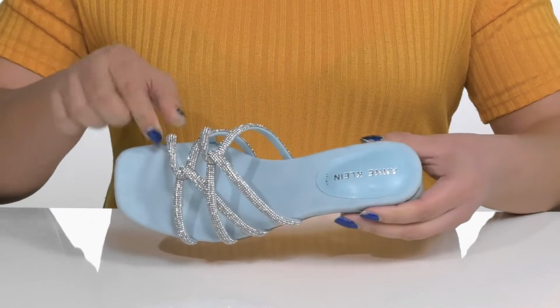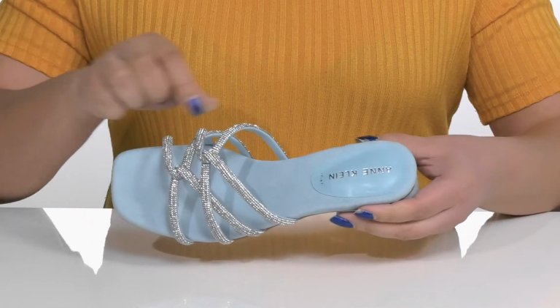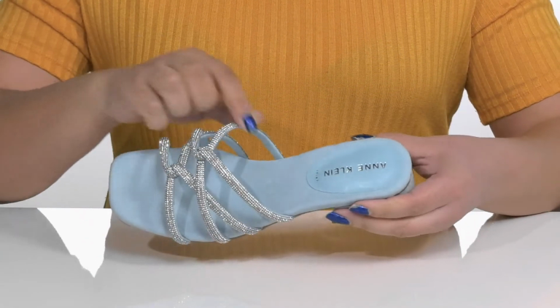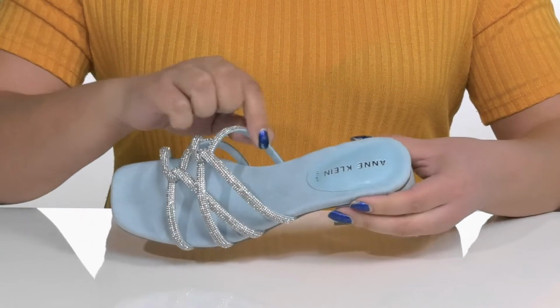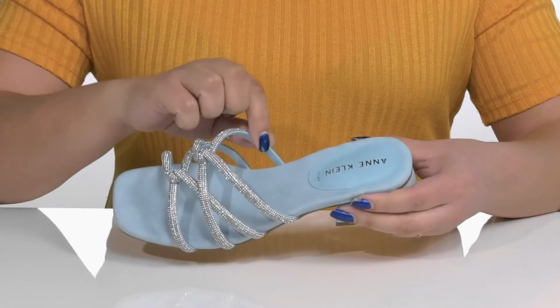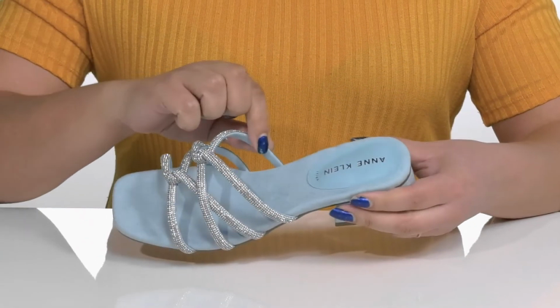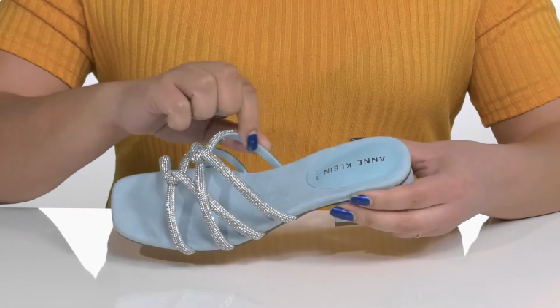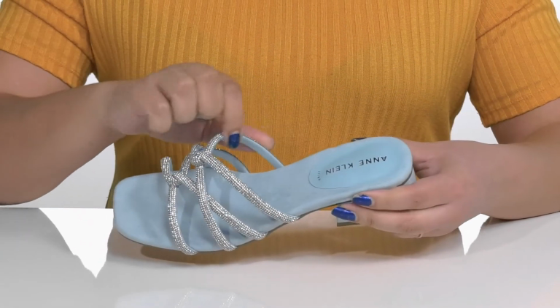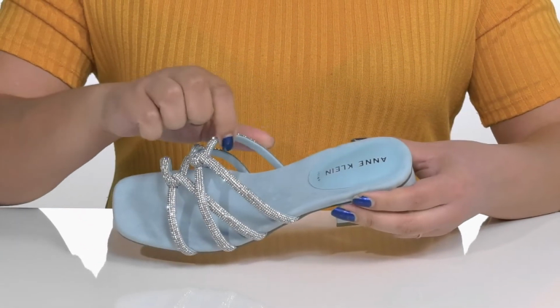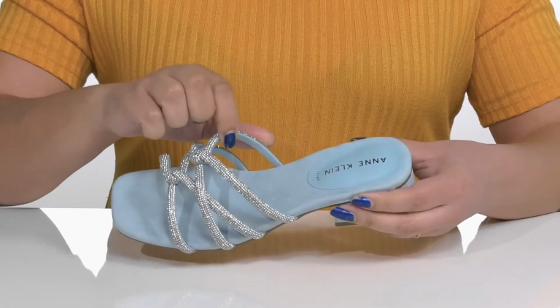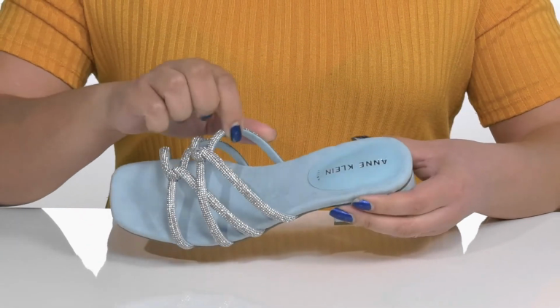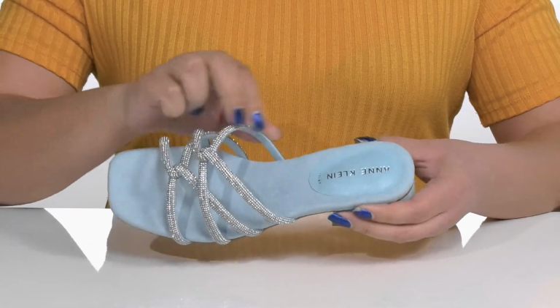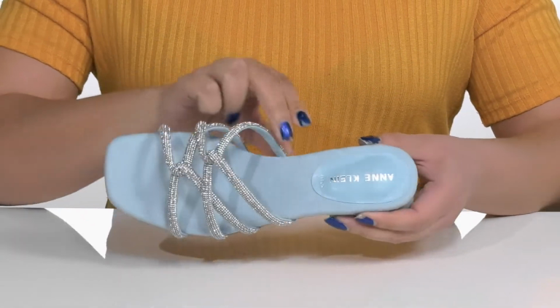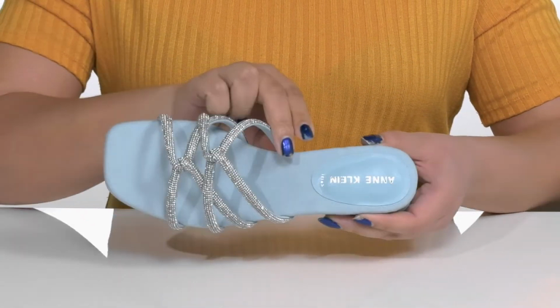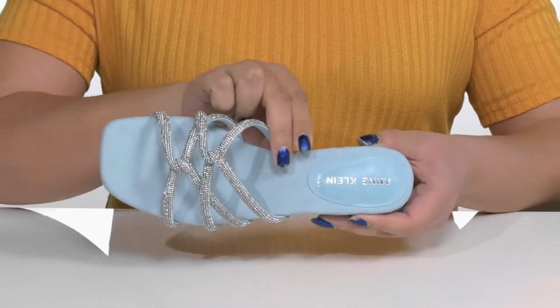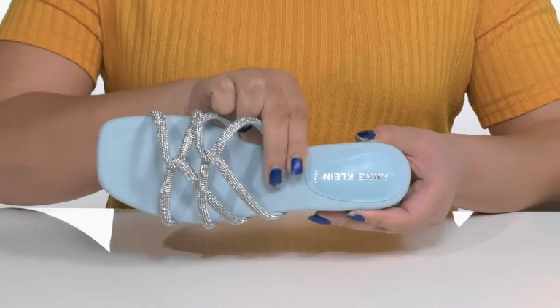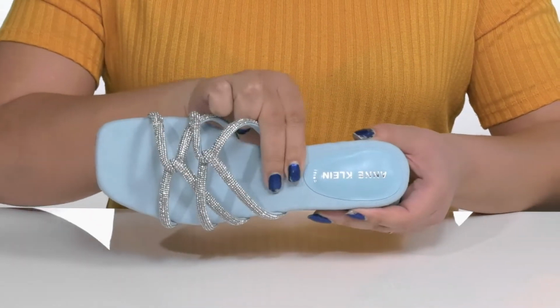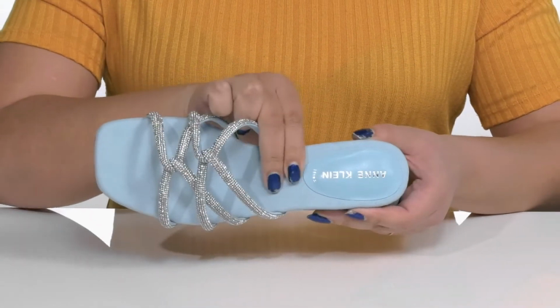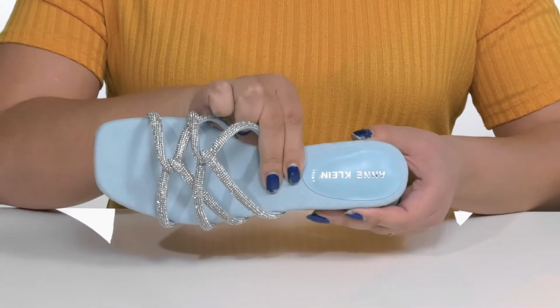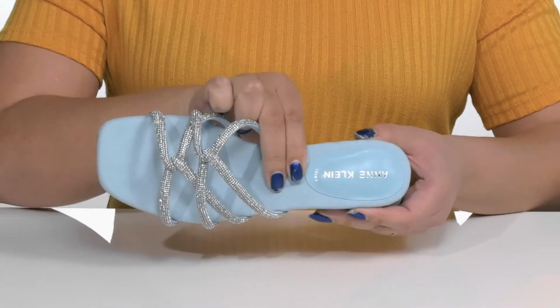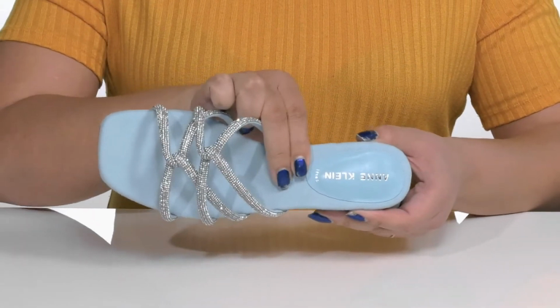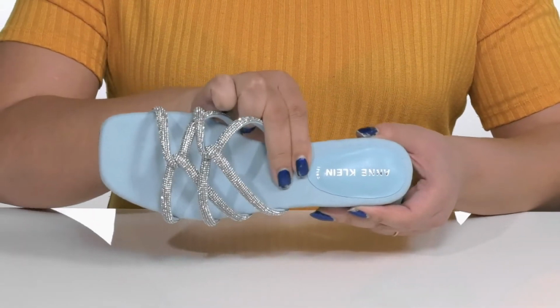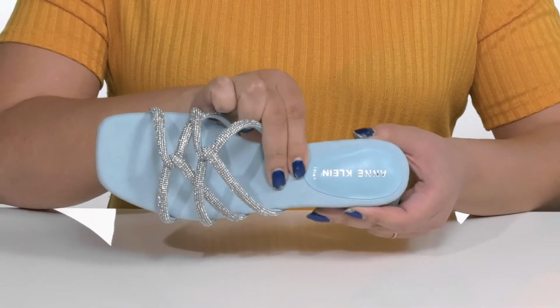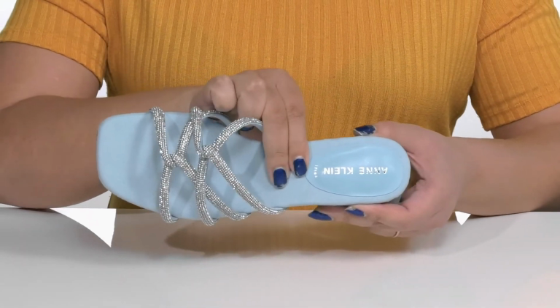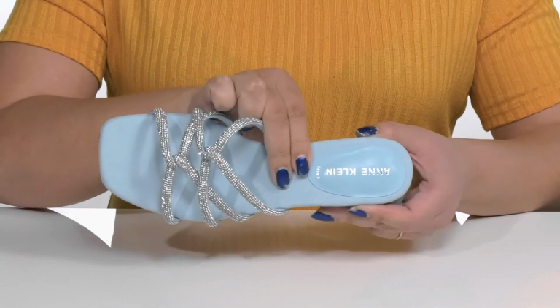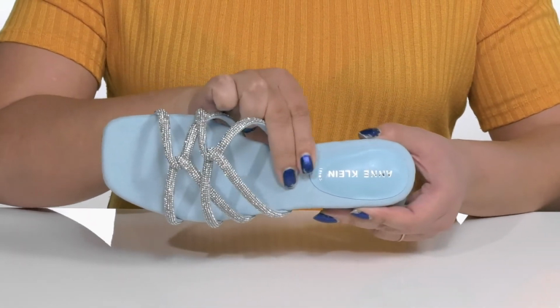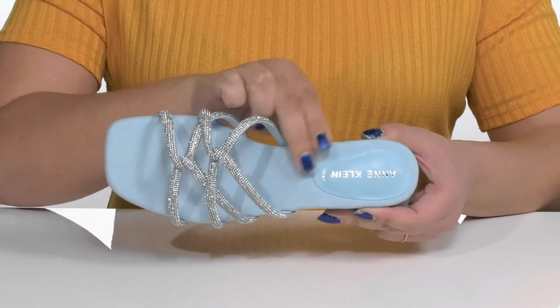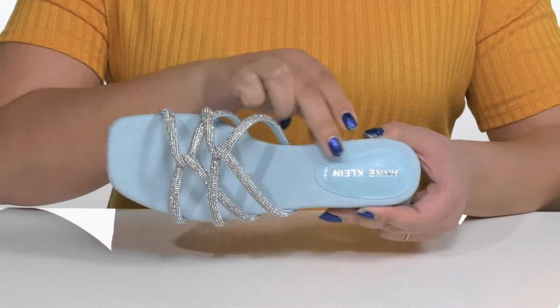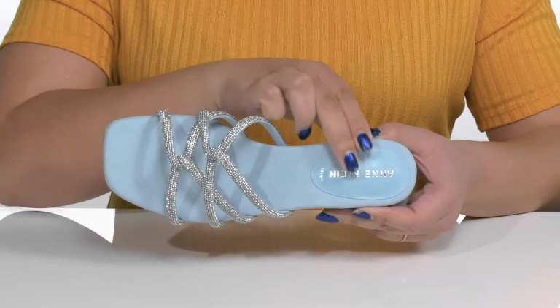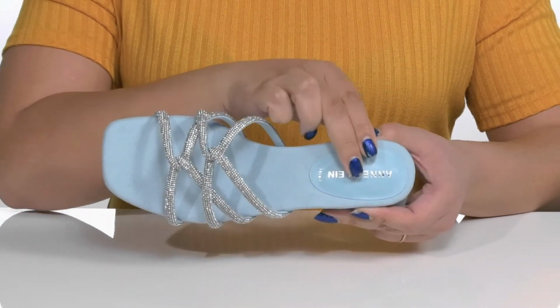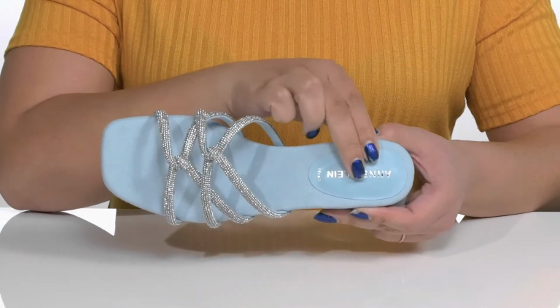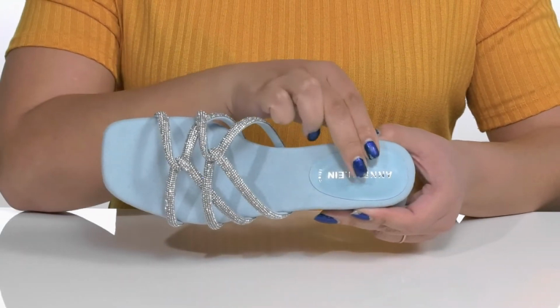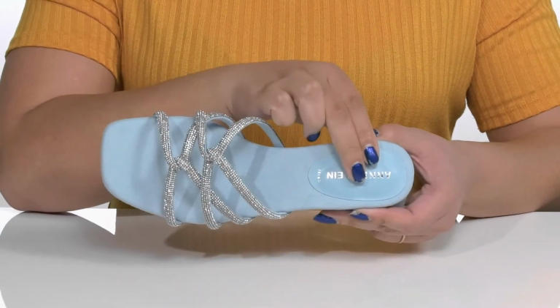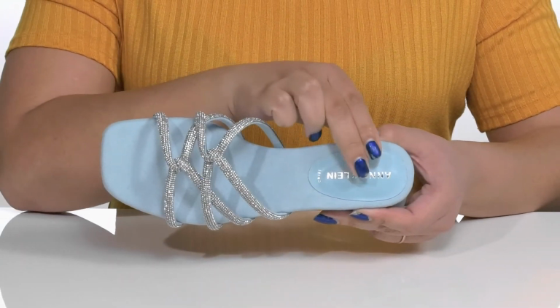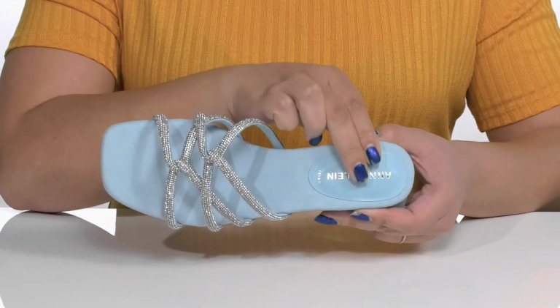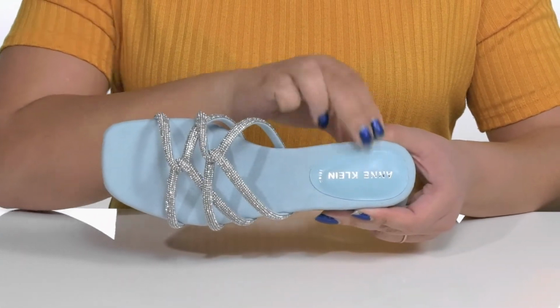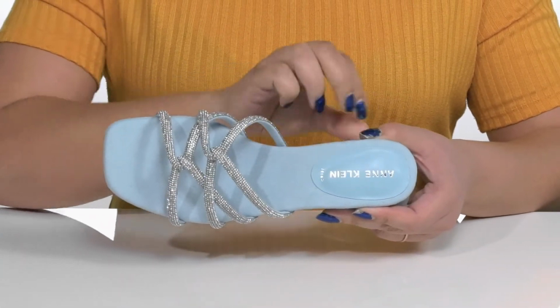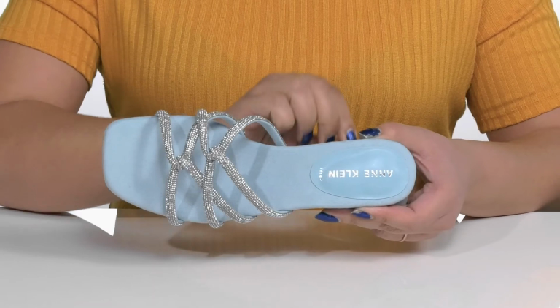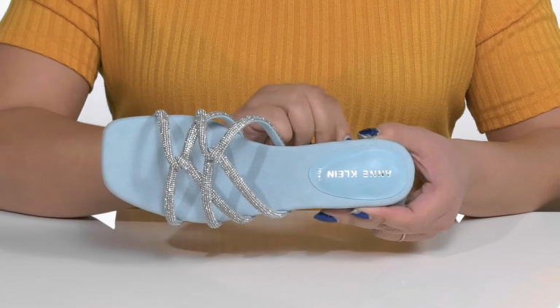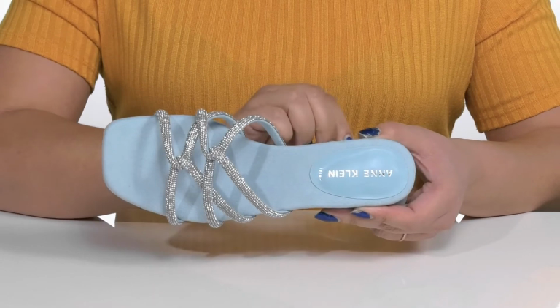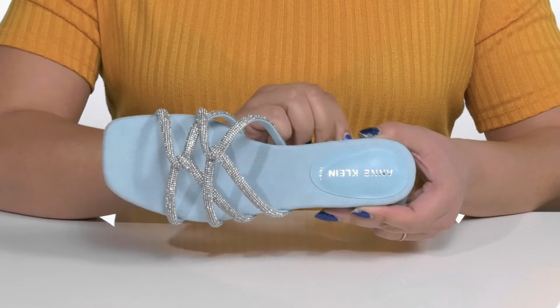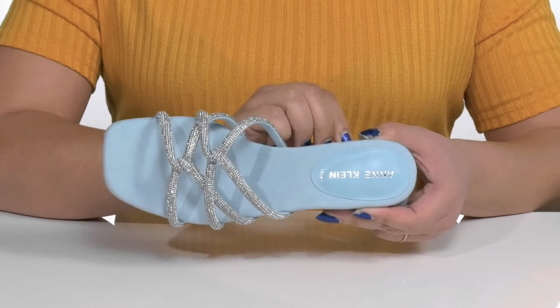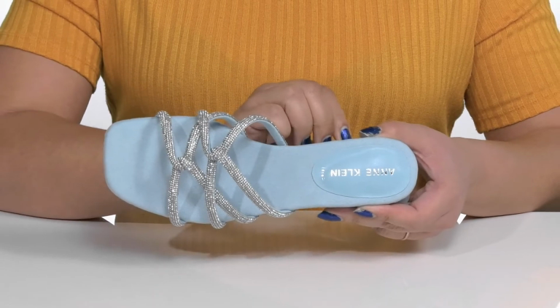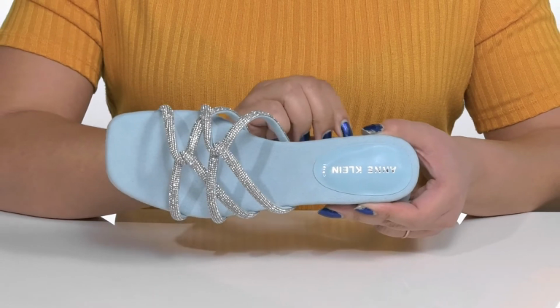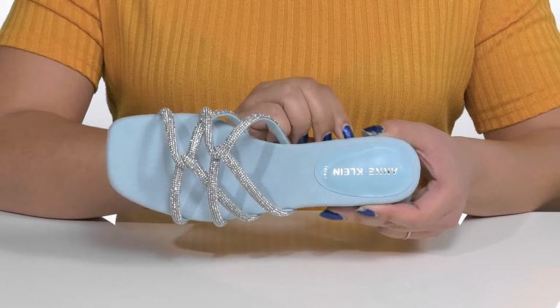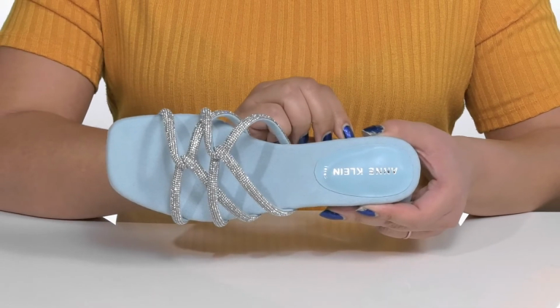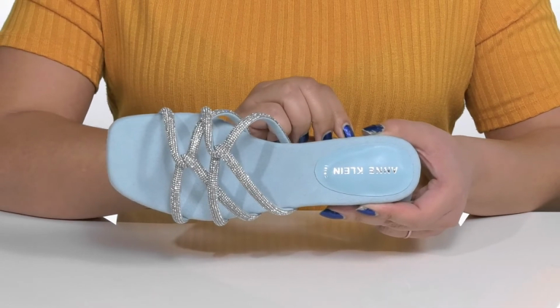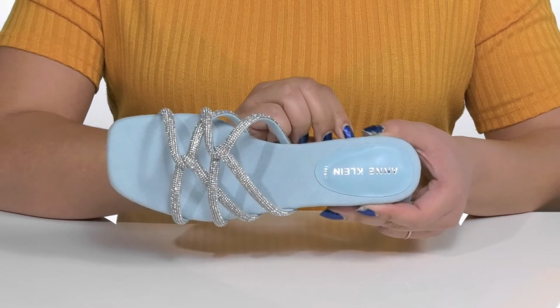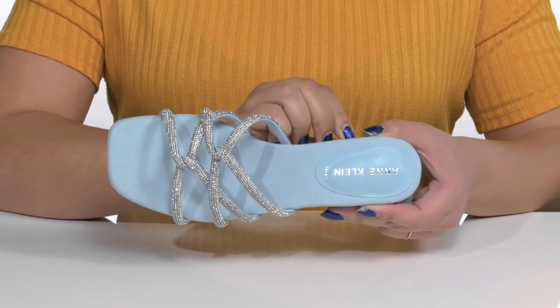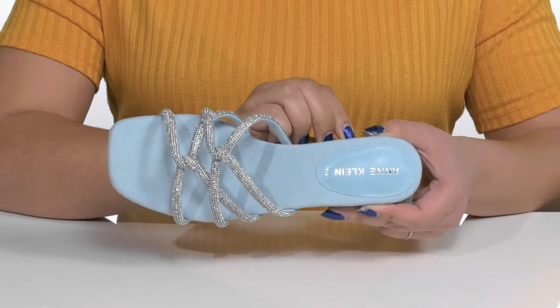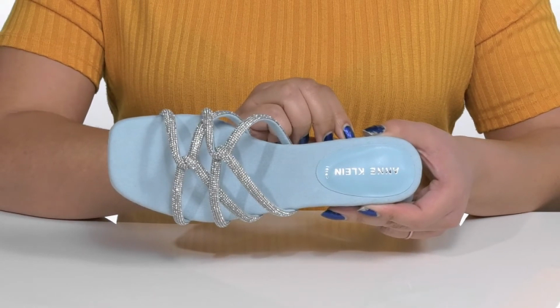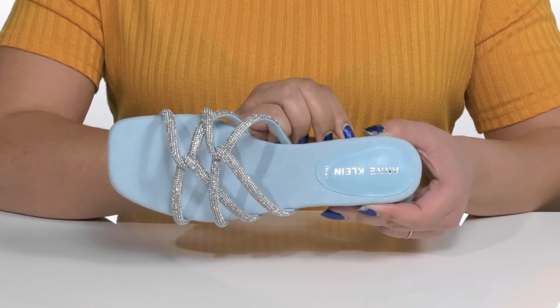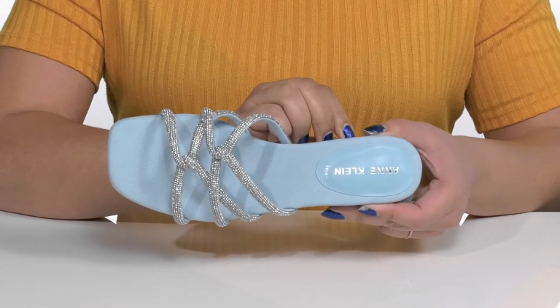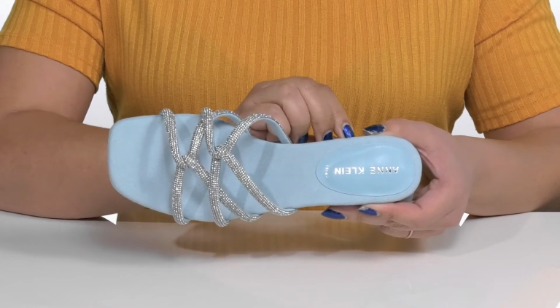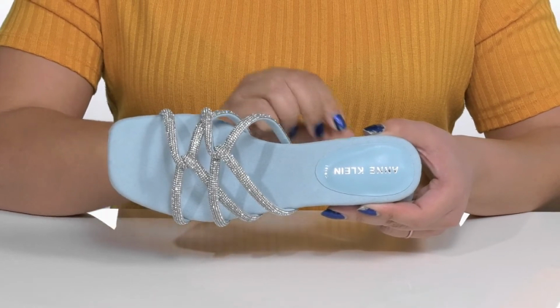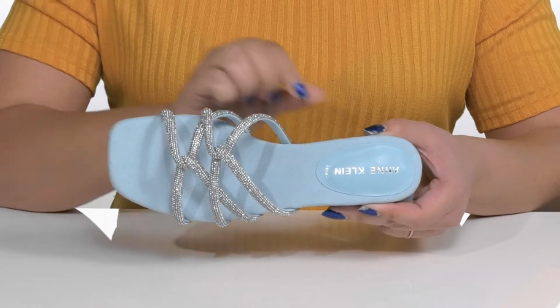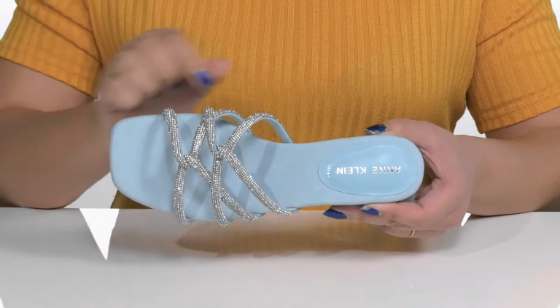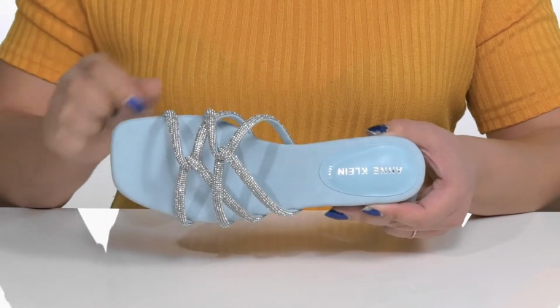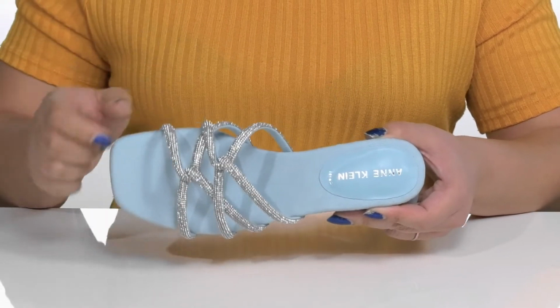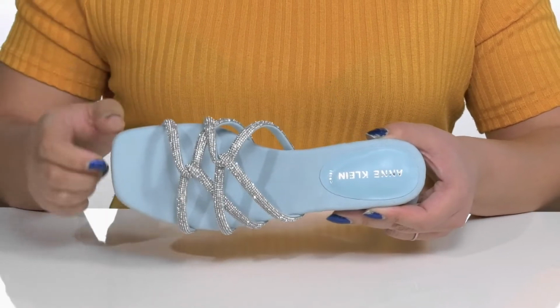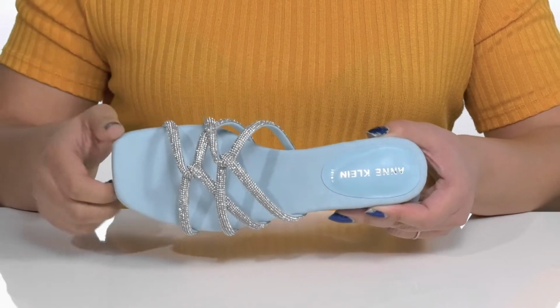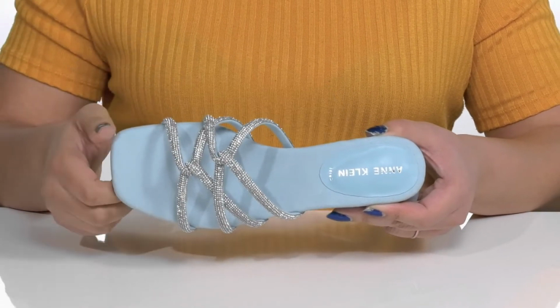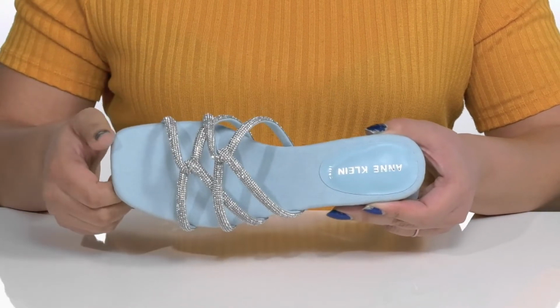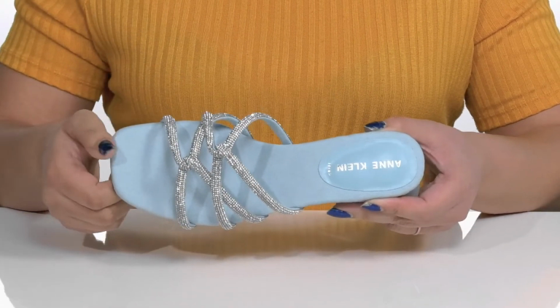Inside, there is a fabric lining with a cushioned footbed that has added support at the heel to give you maximum comfort throughout the day.